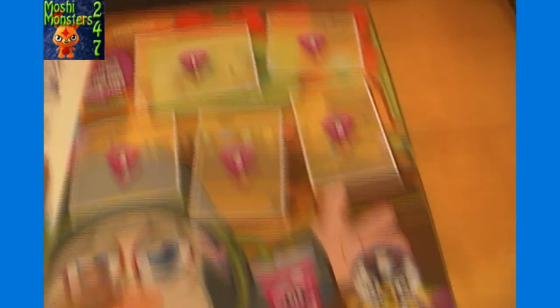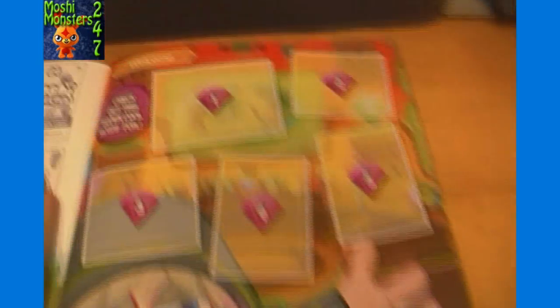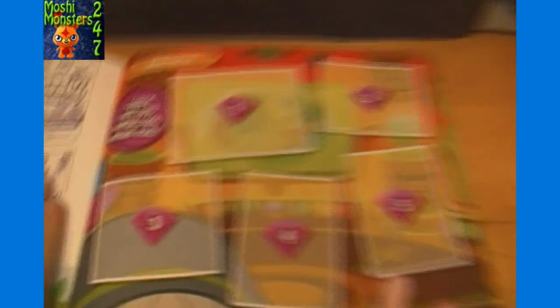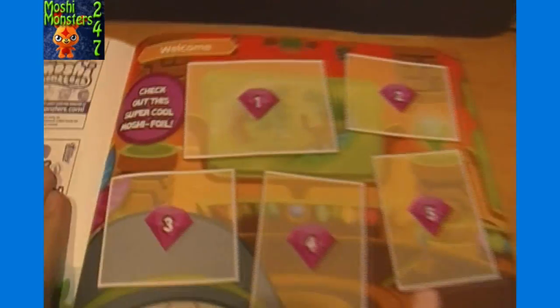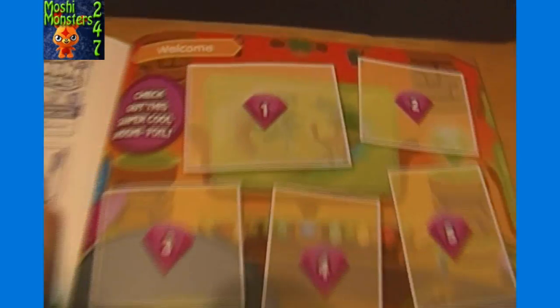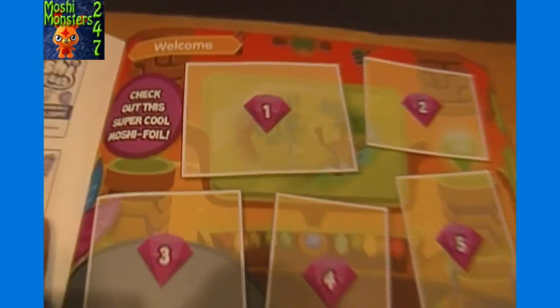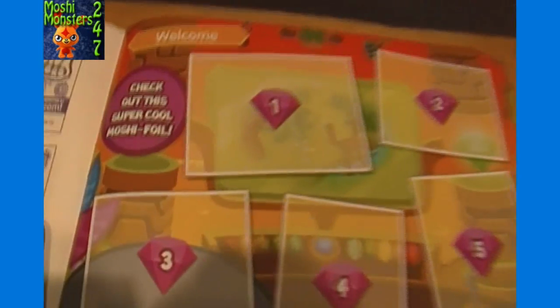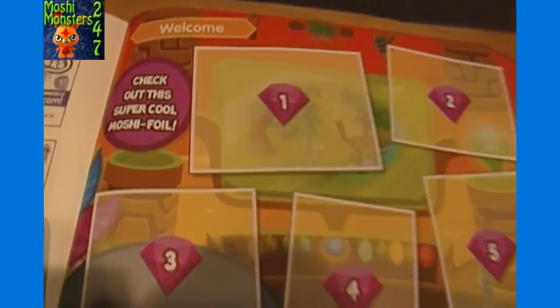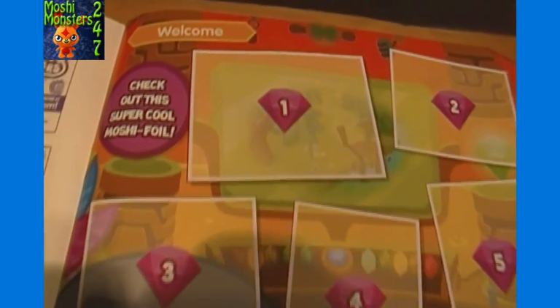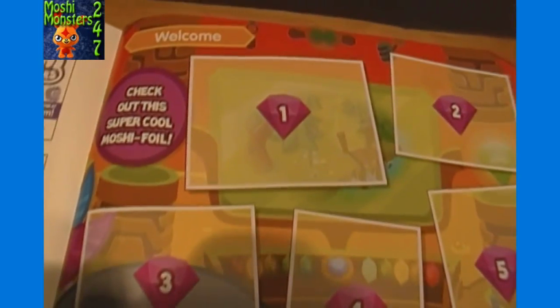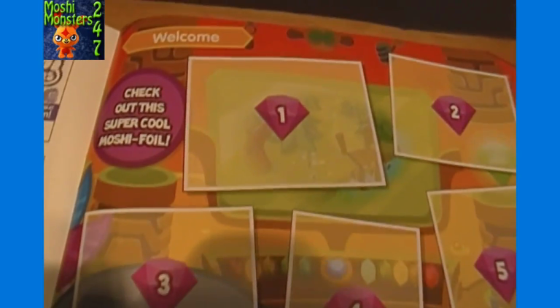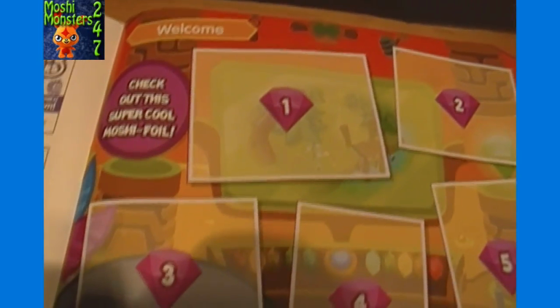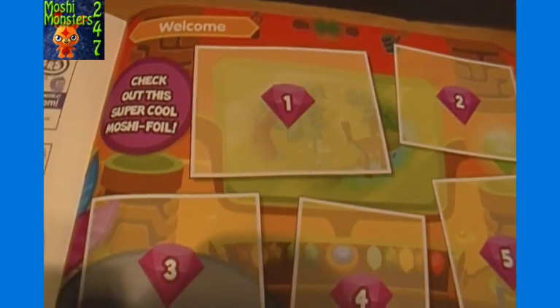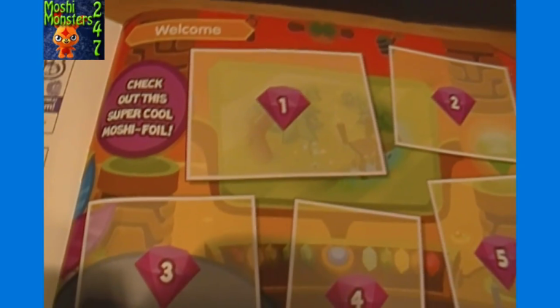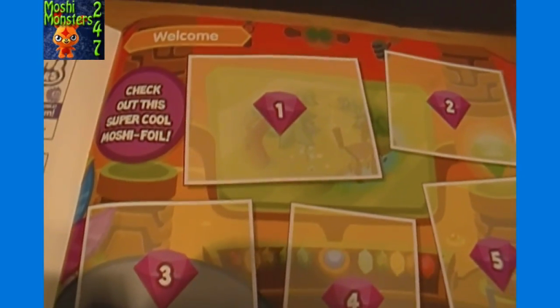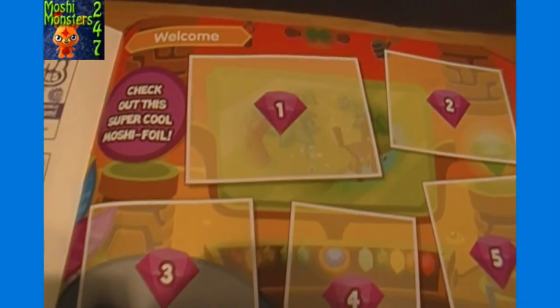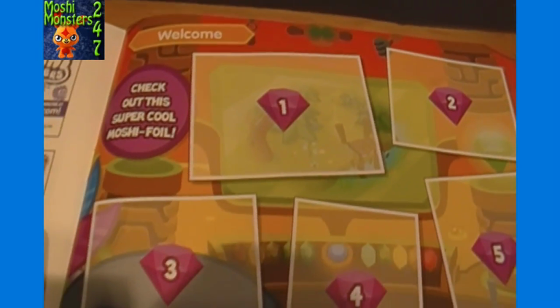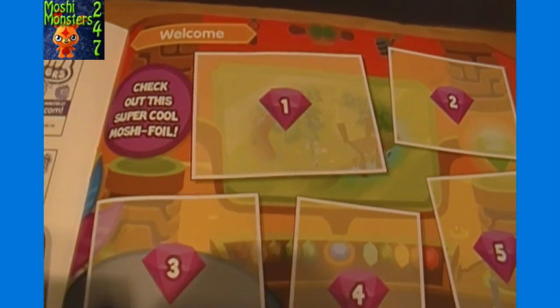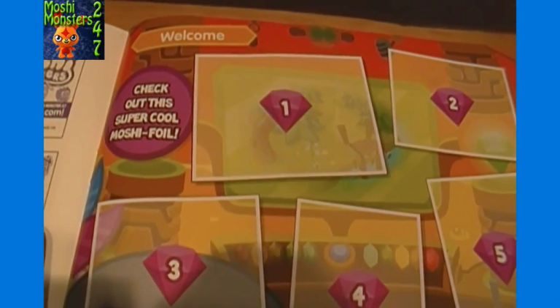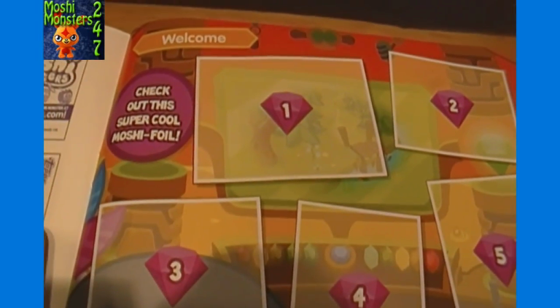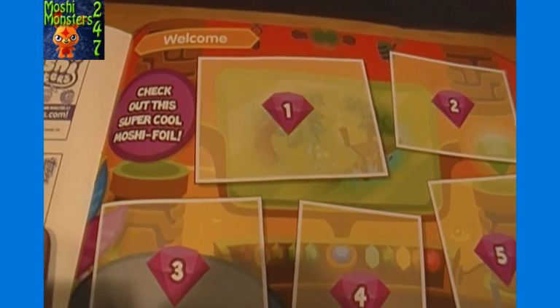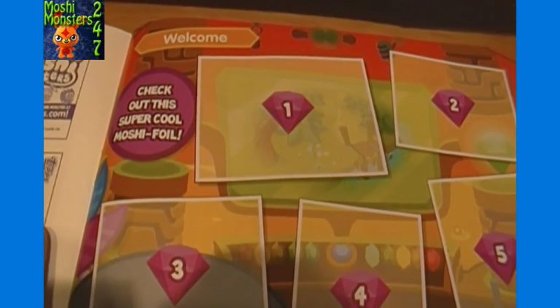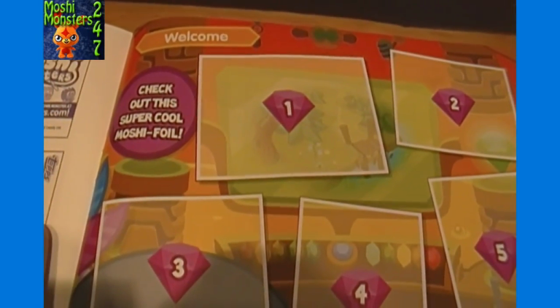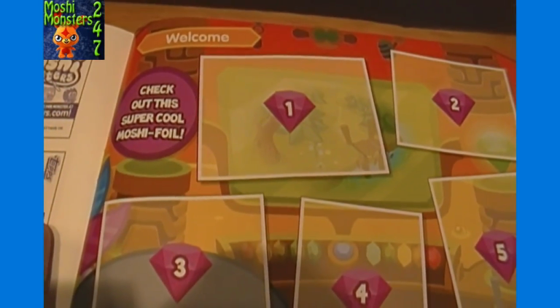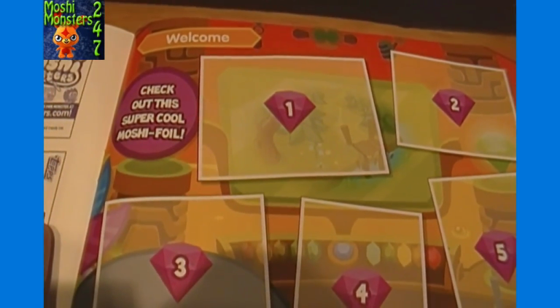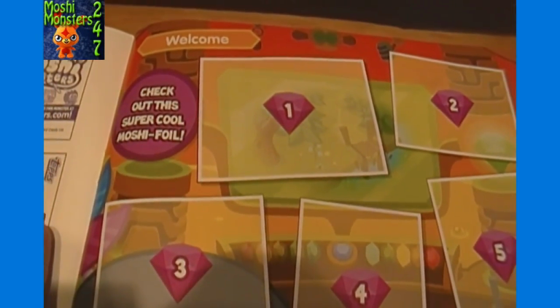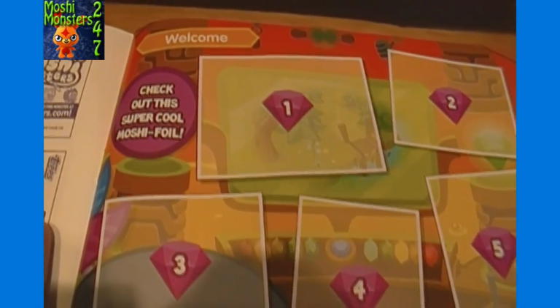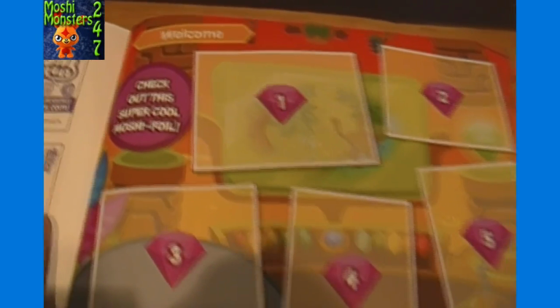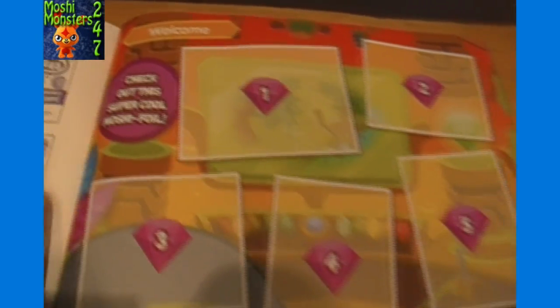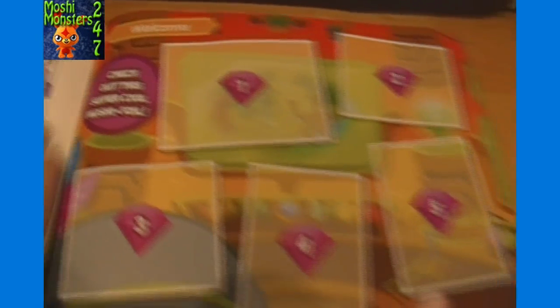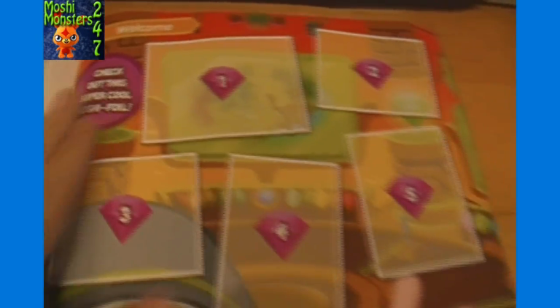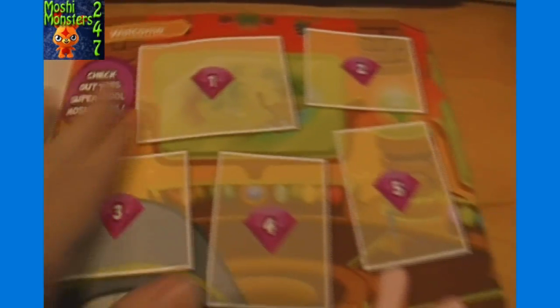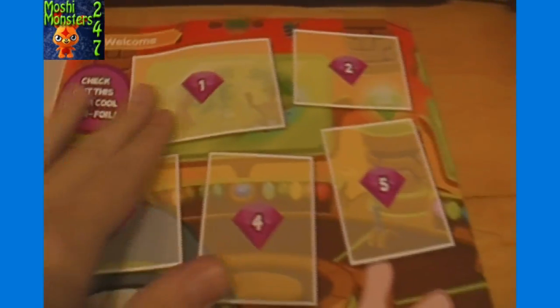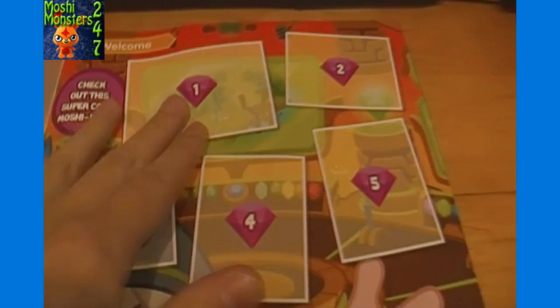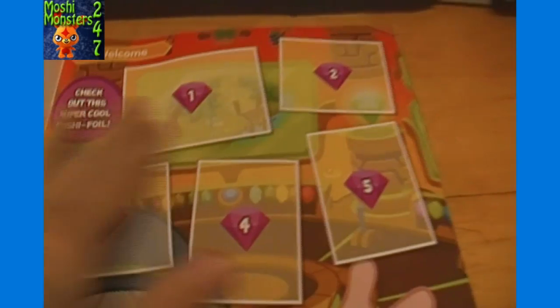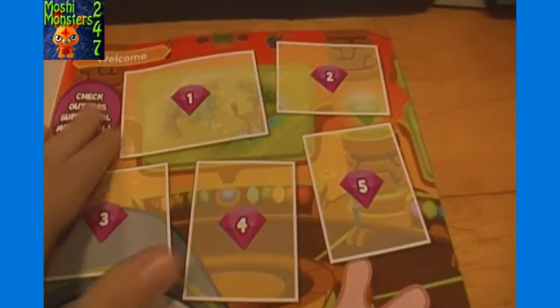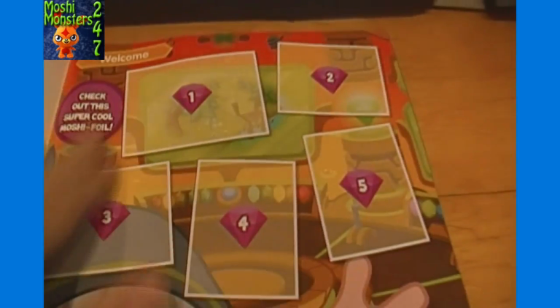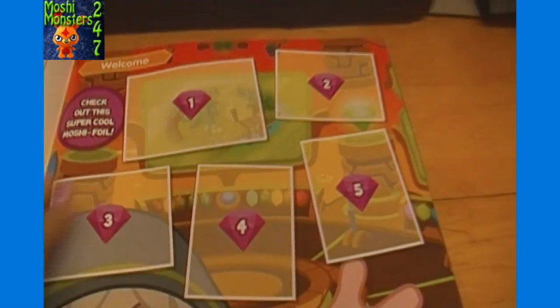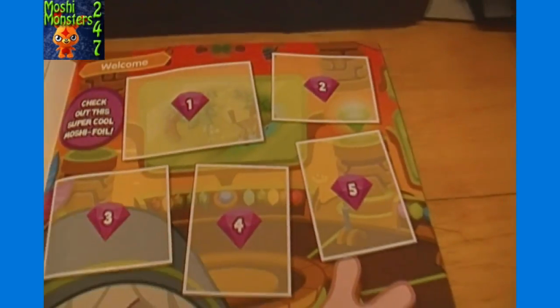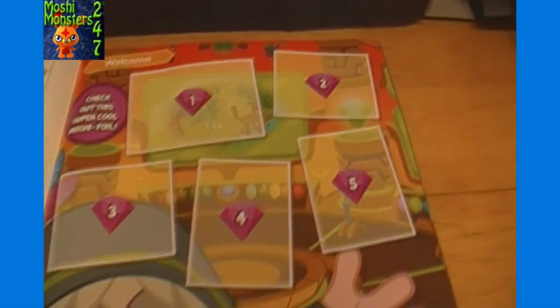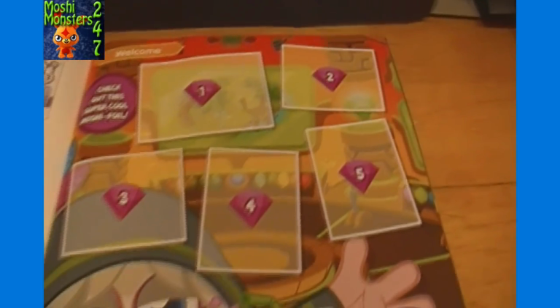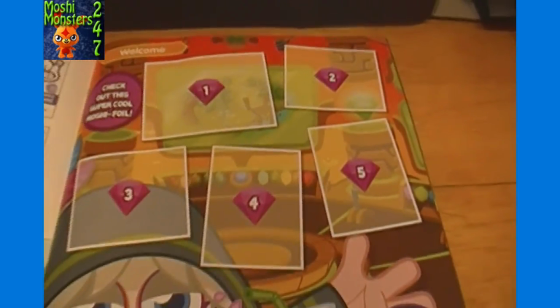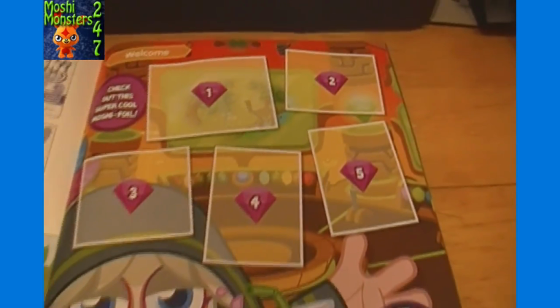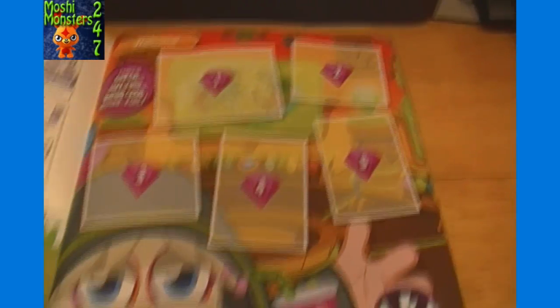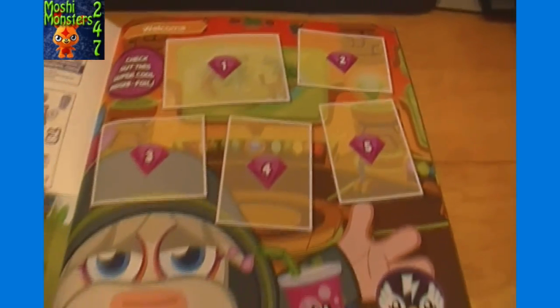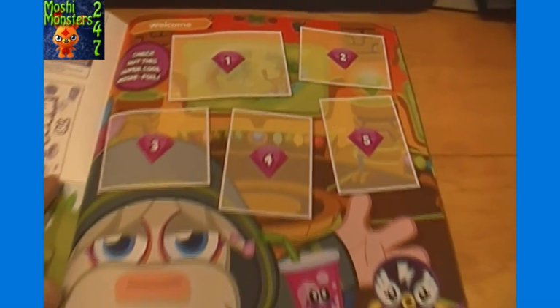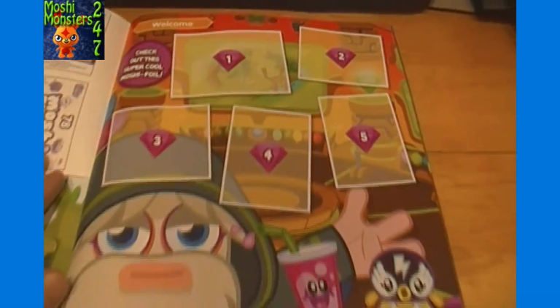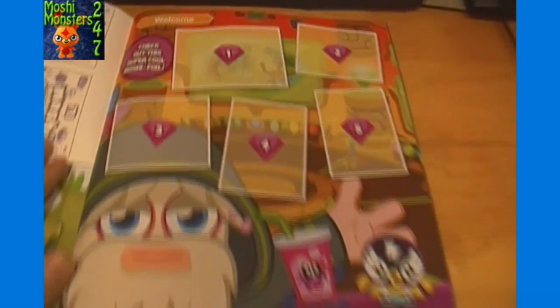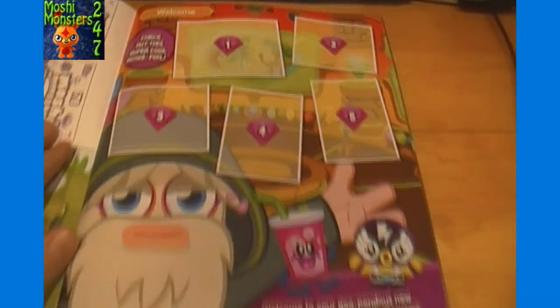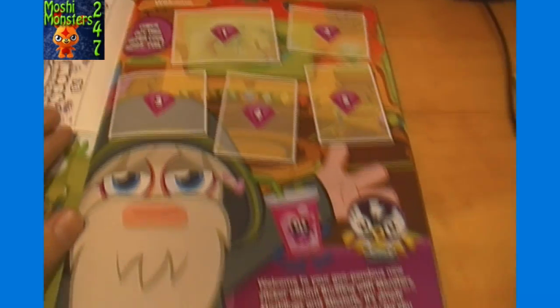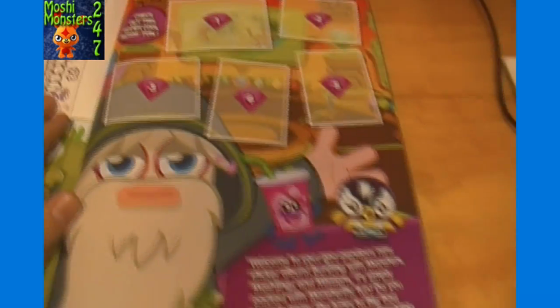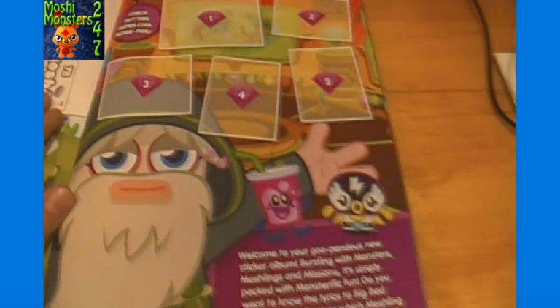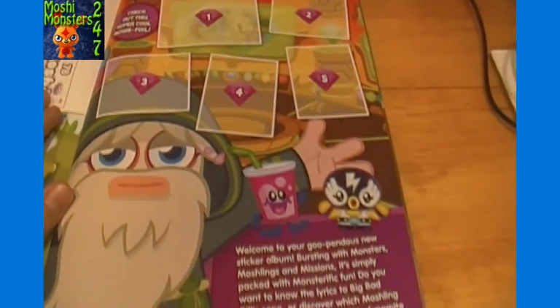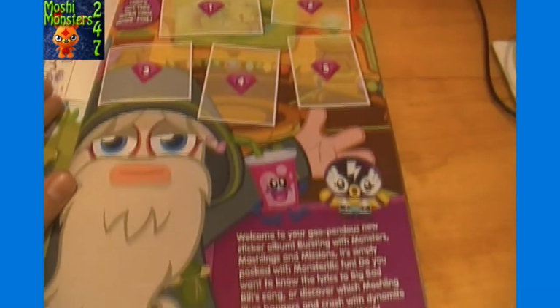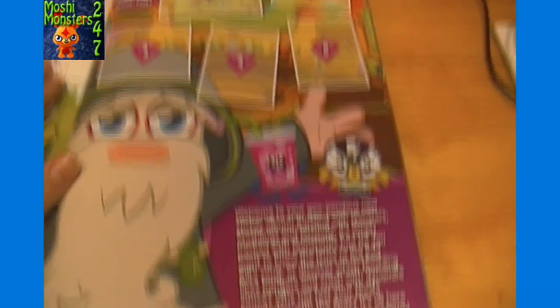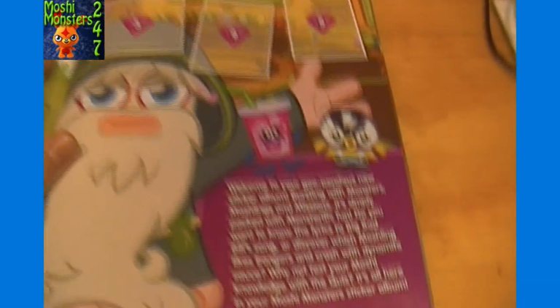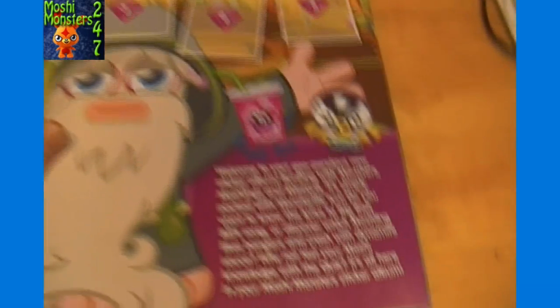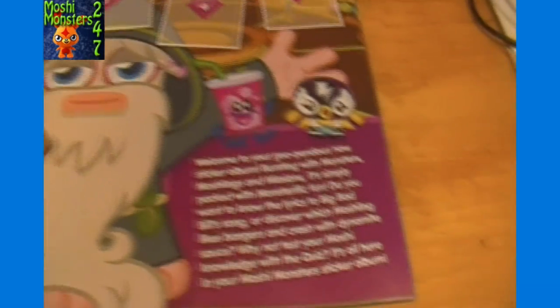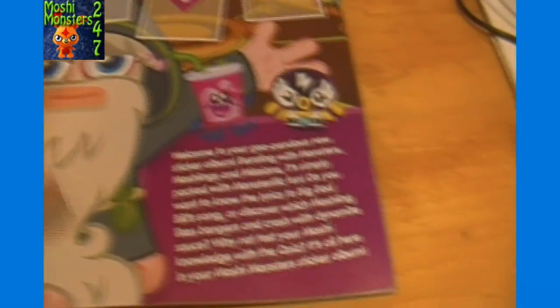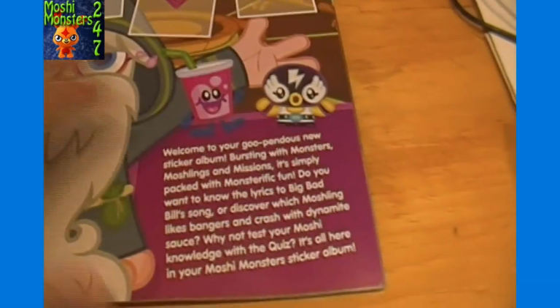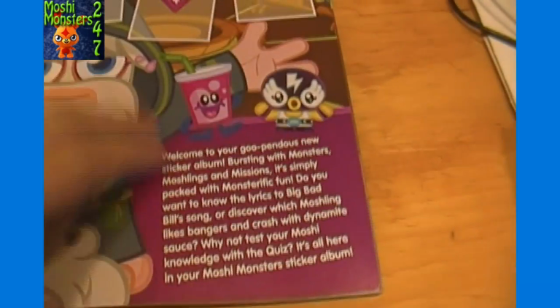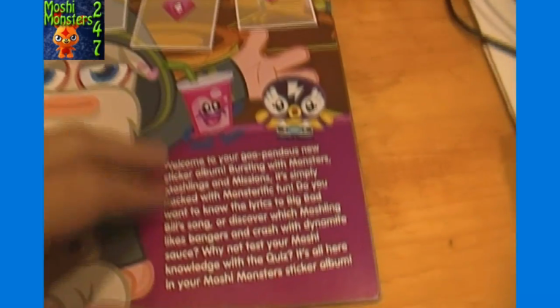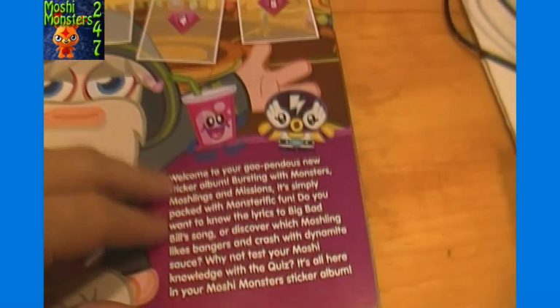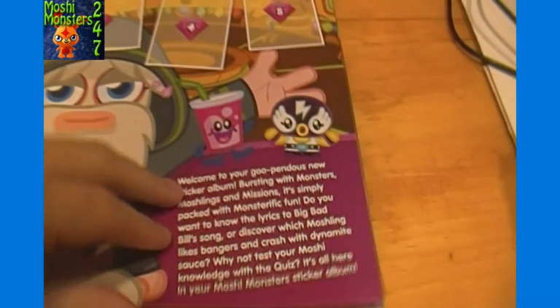First up here it says check out this super cool Moshi Foil, so I'm guessing there's some foil stickers that go right through there.